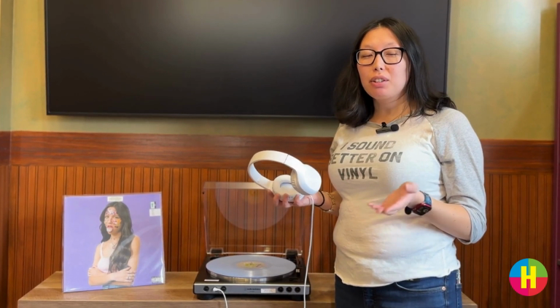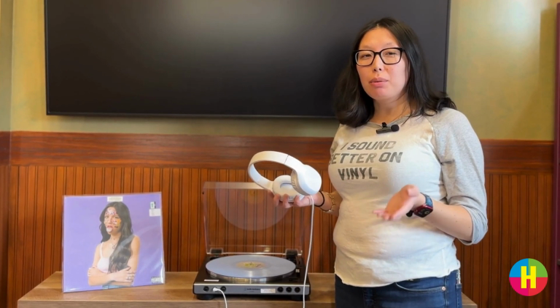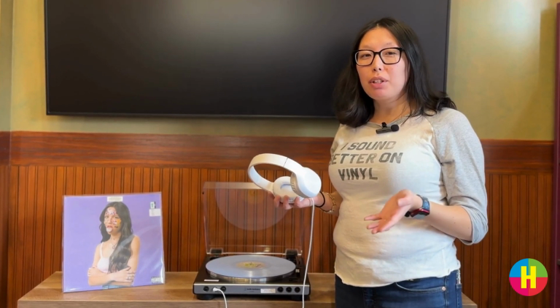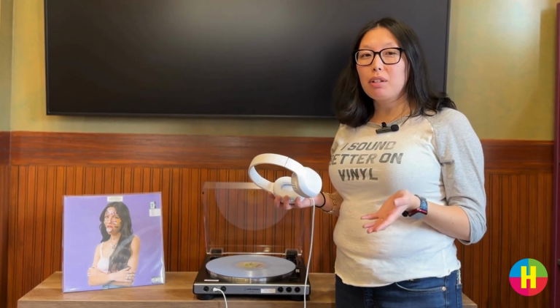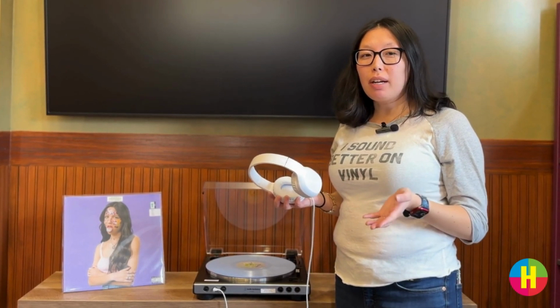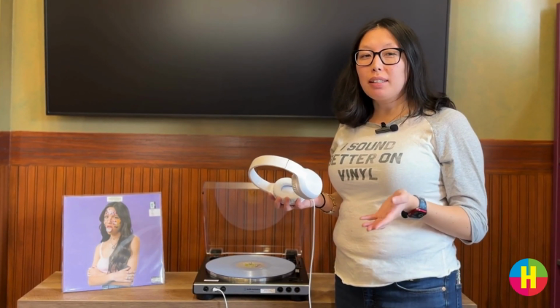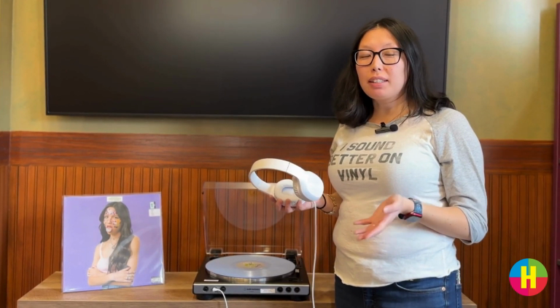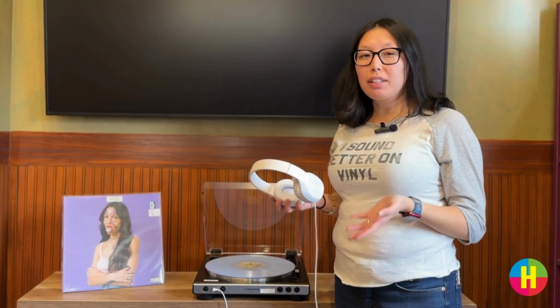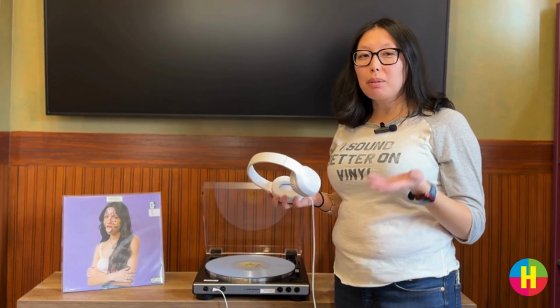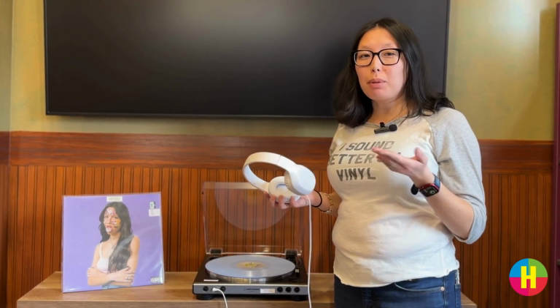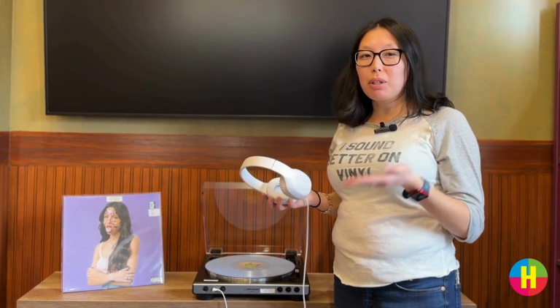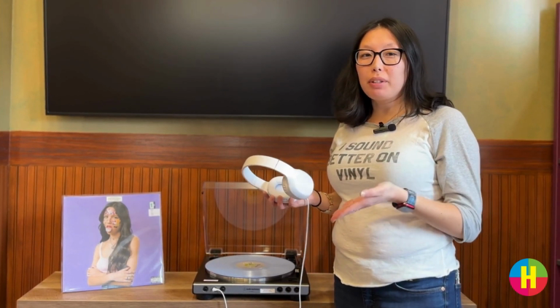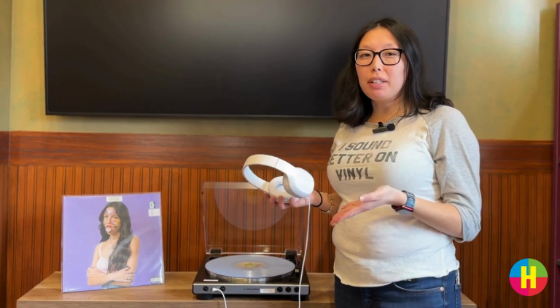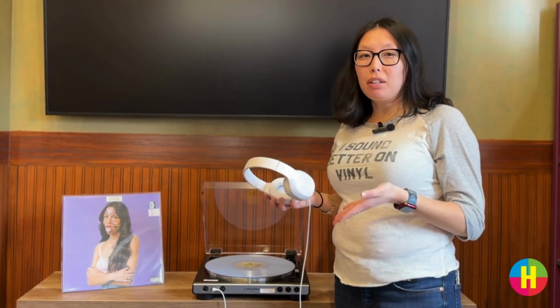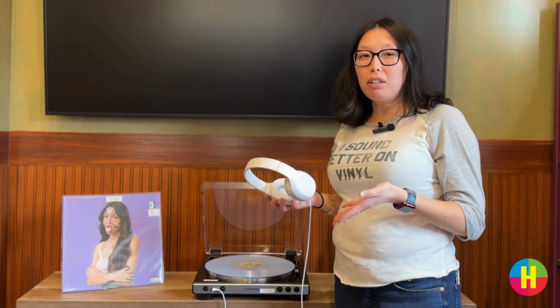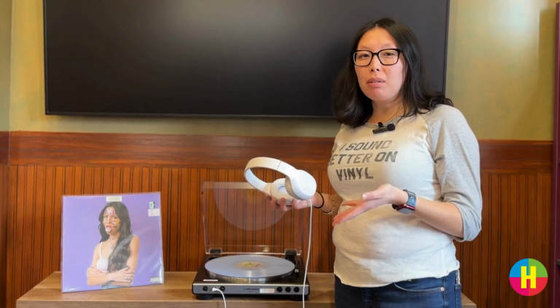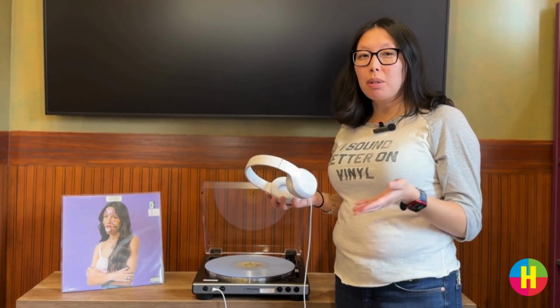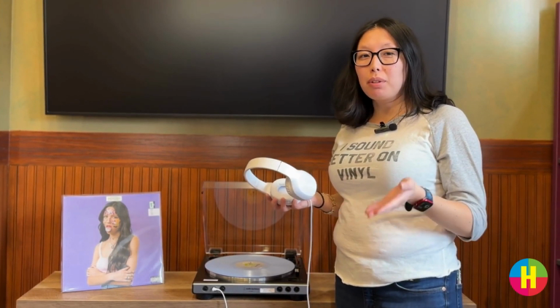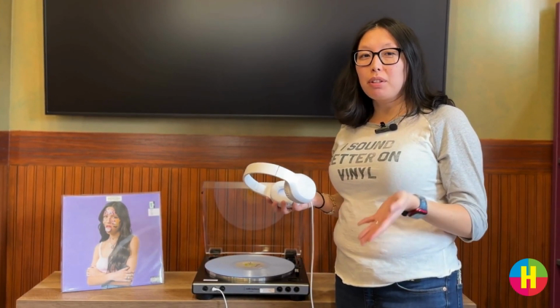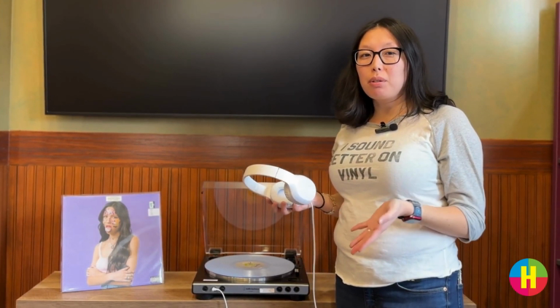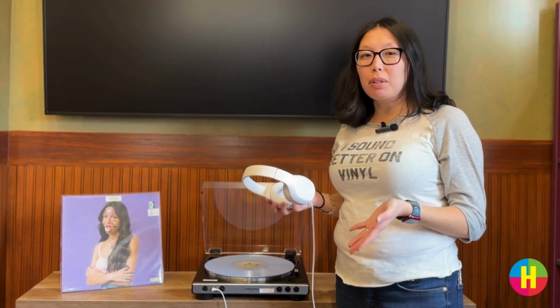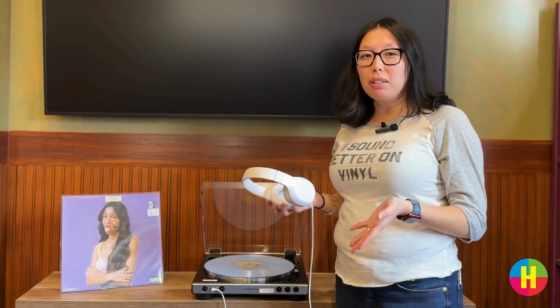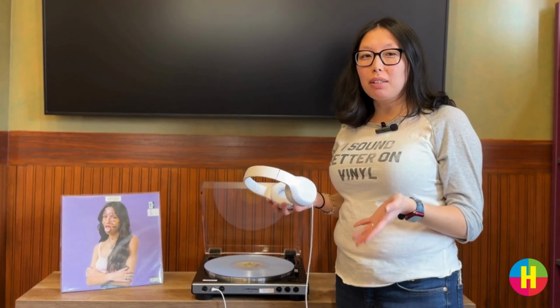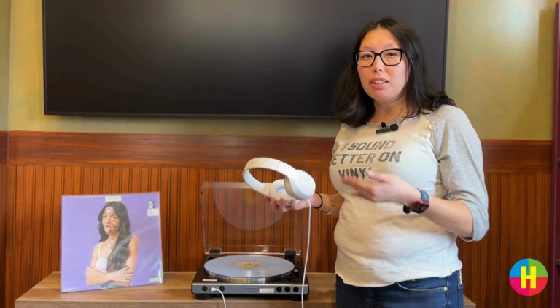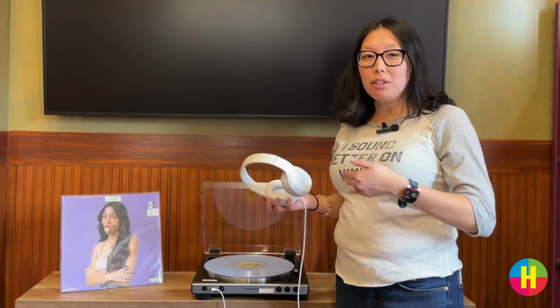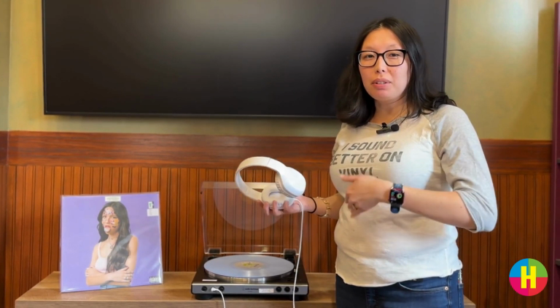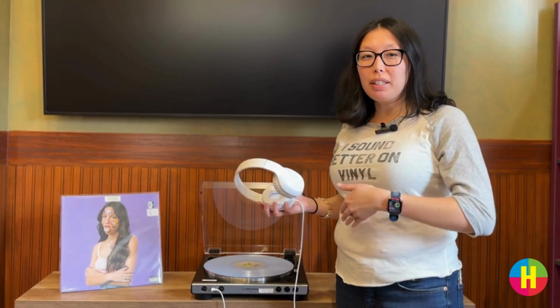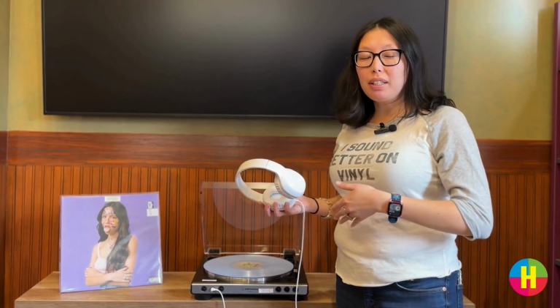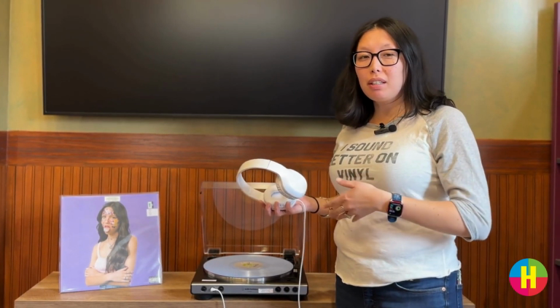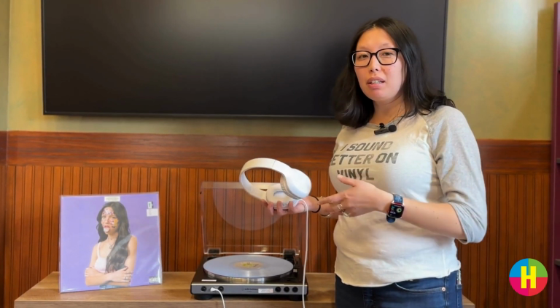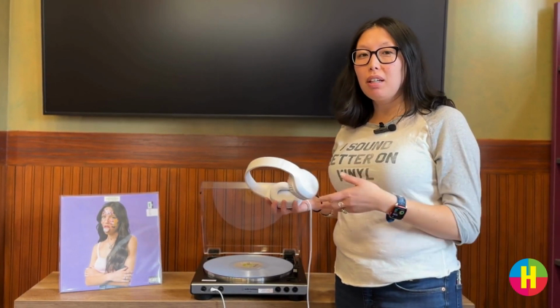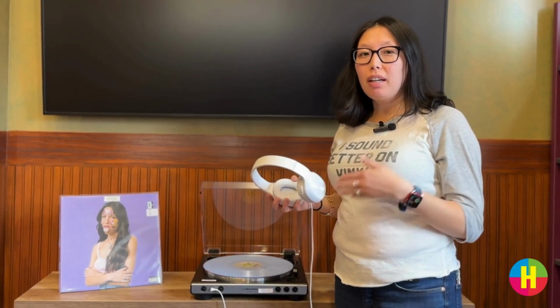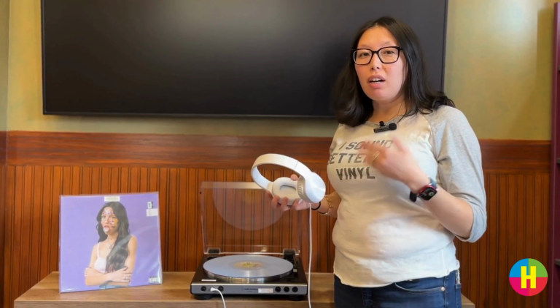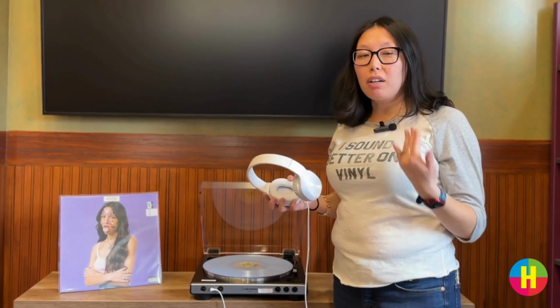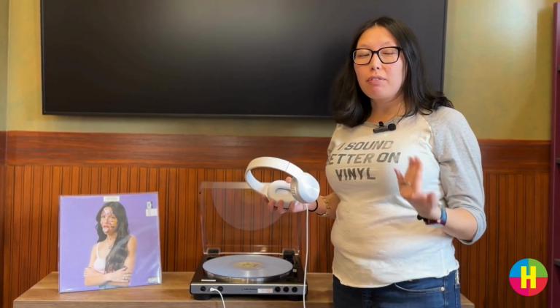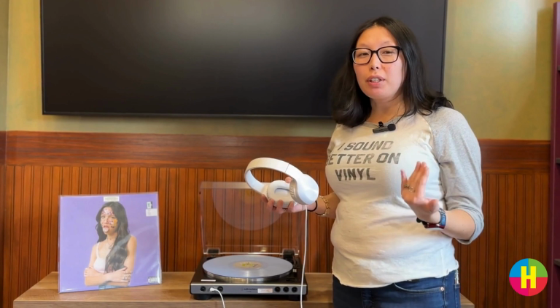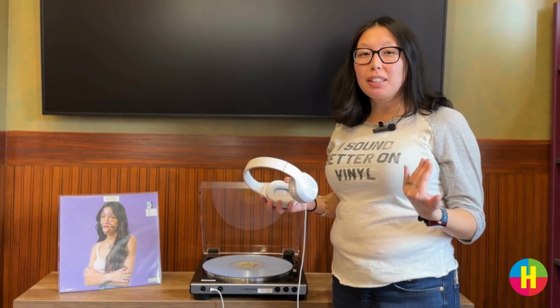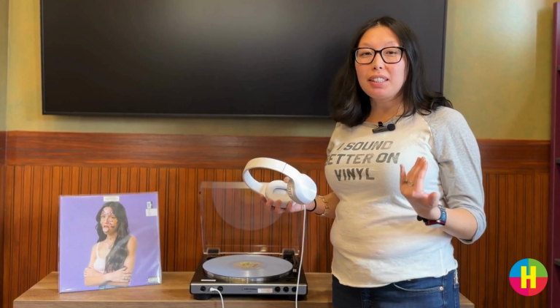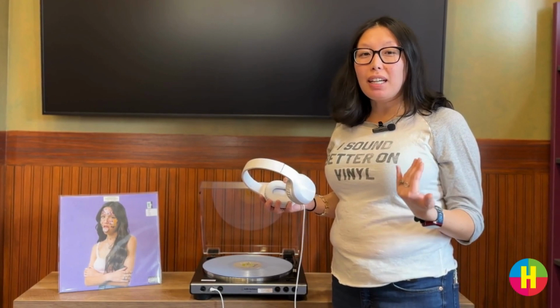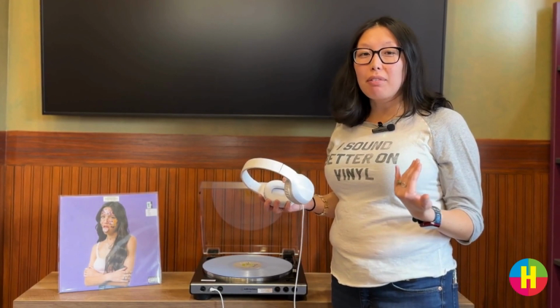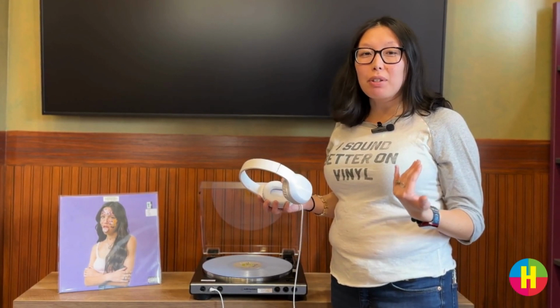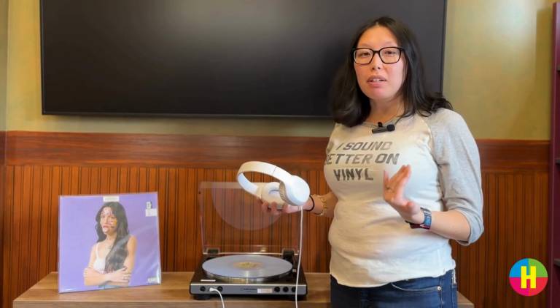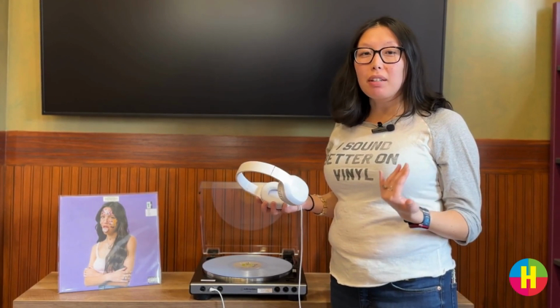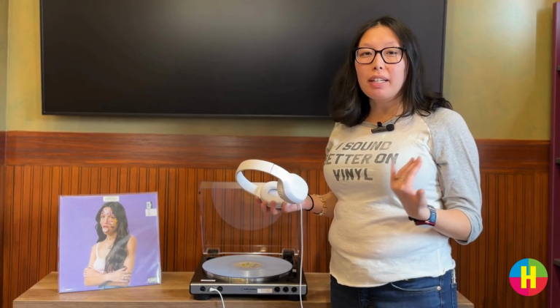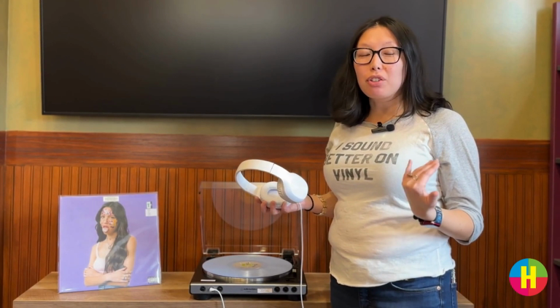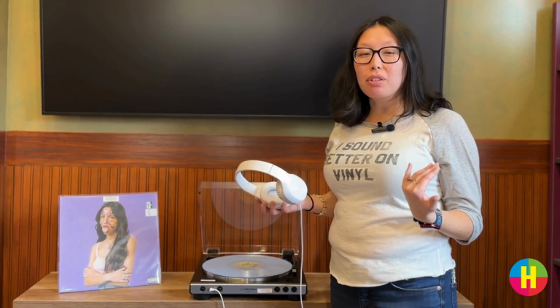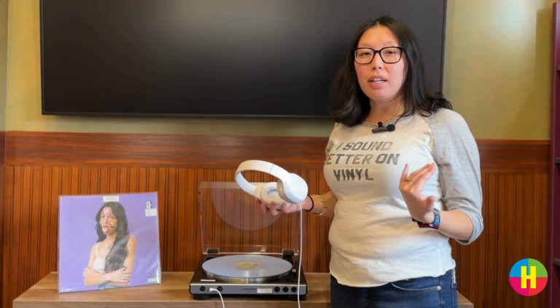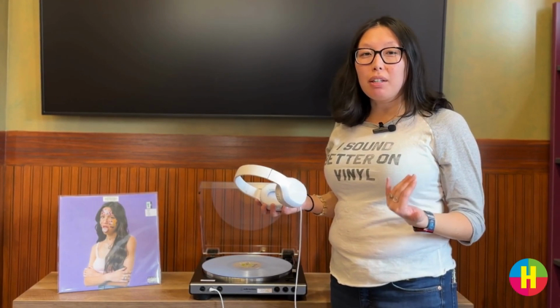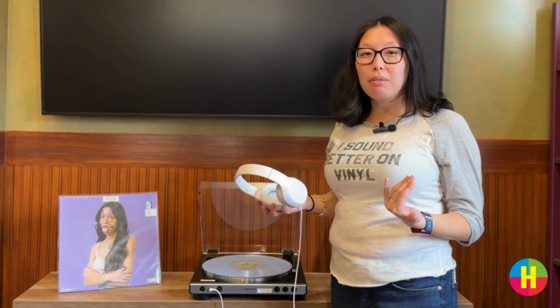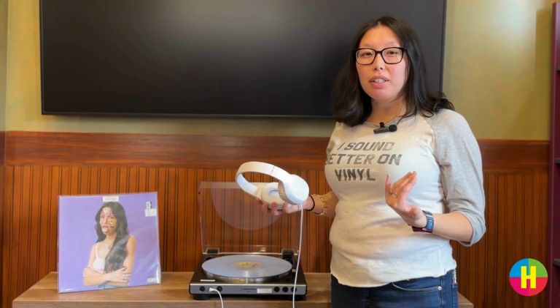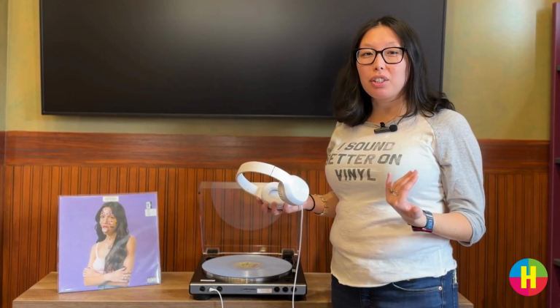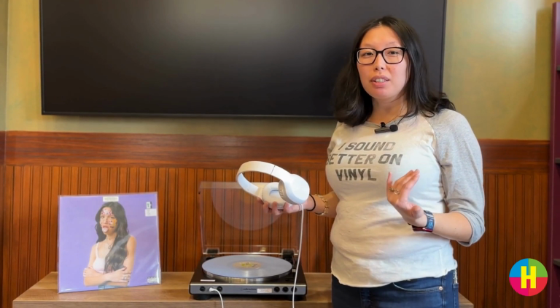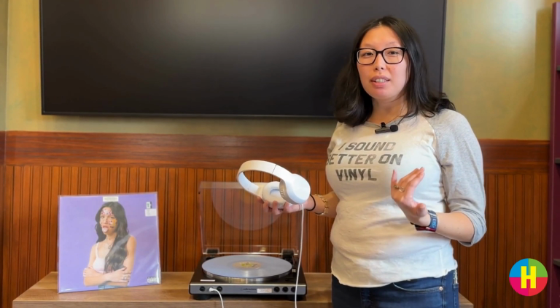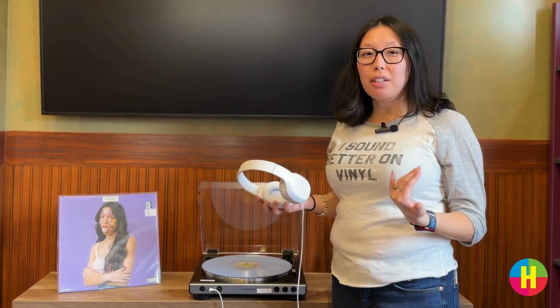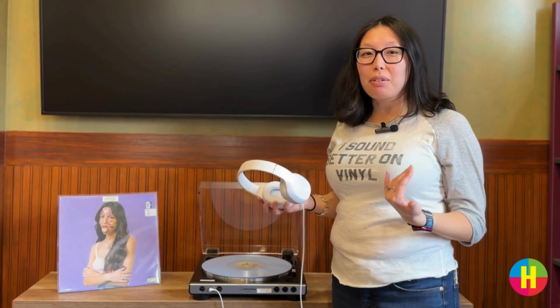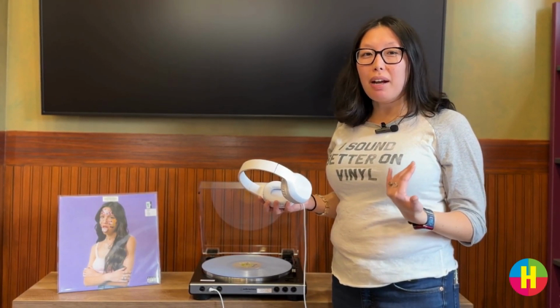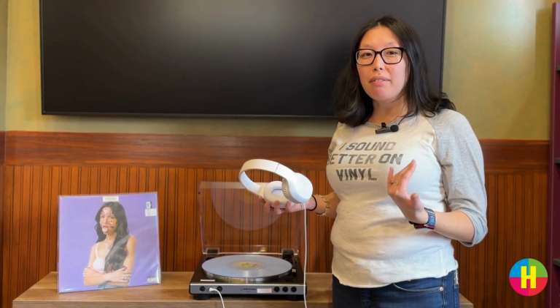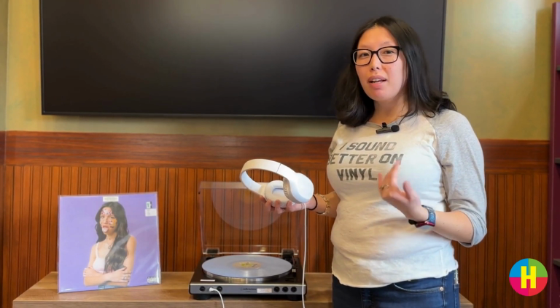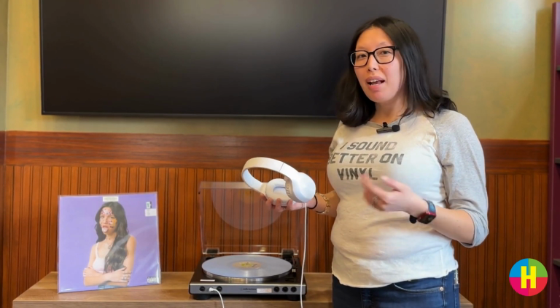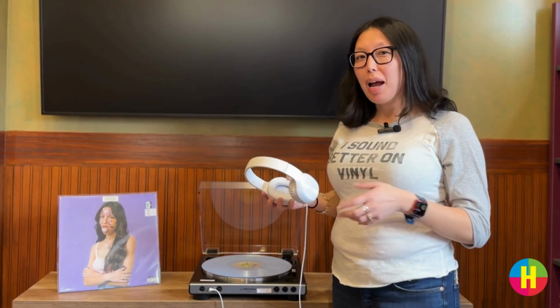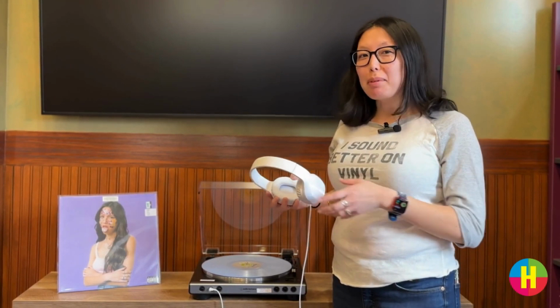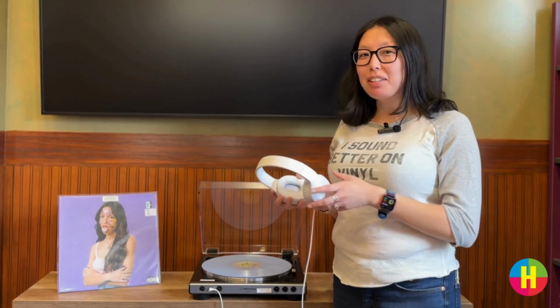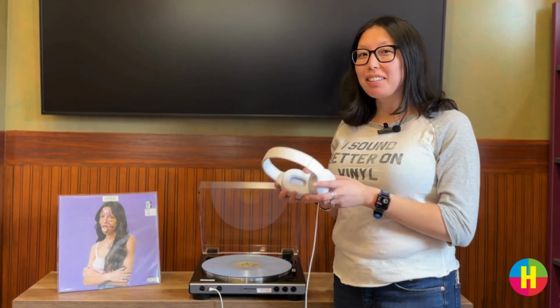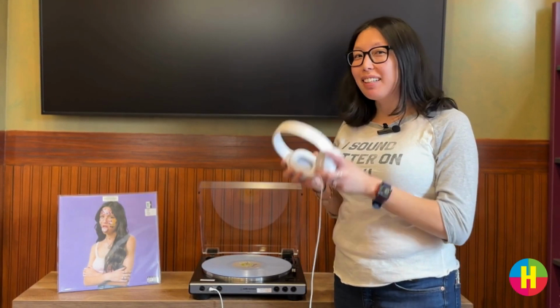Whether you're asking to borrow it at home or whether you want to listen to it here, our friendly staff are here to answer any questions that you have. Happy listening.